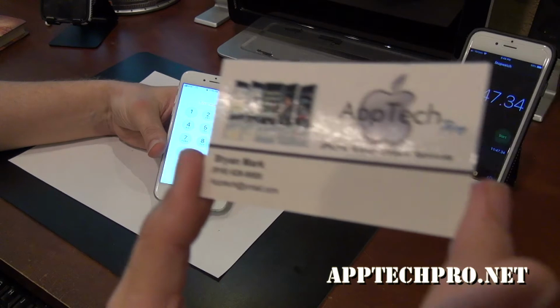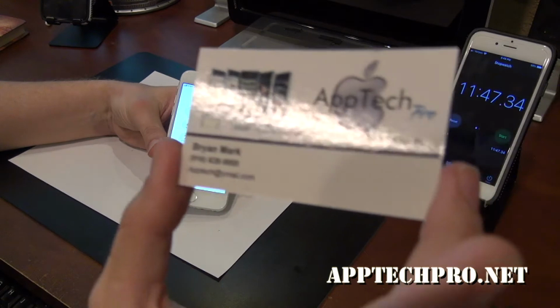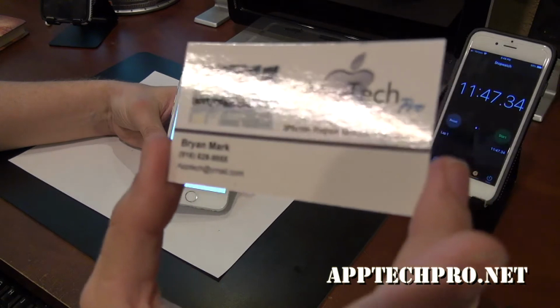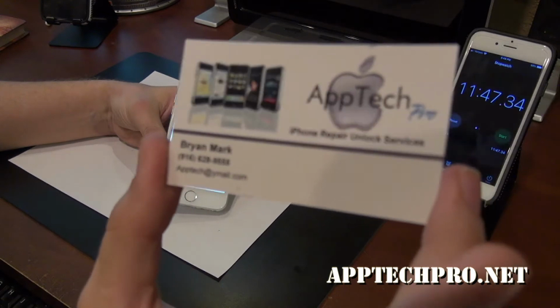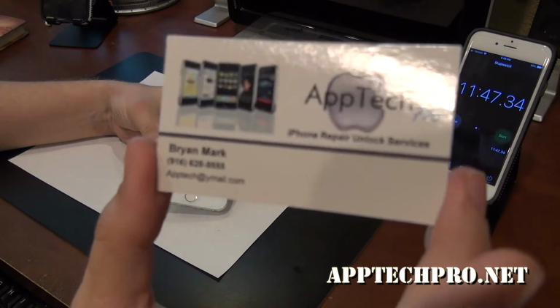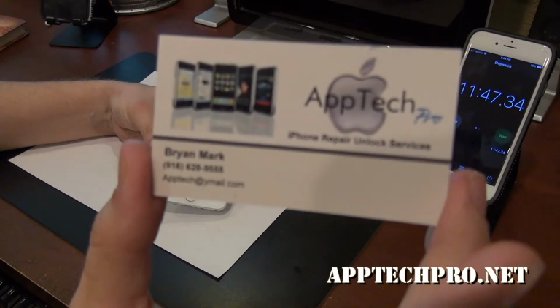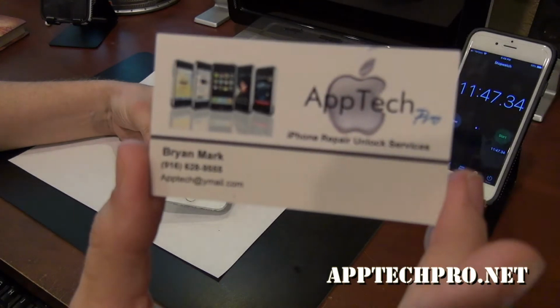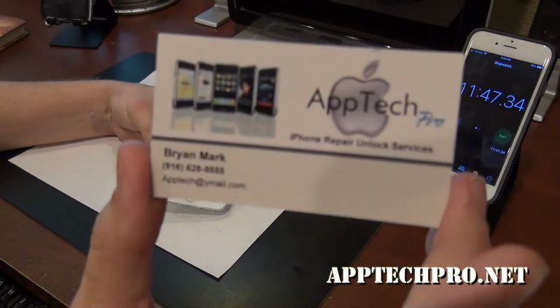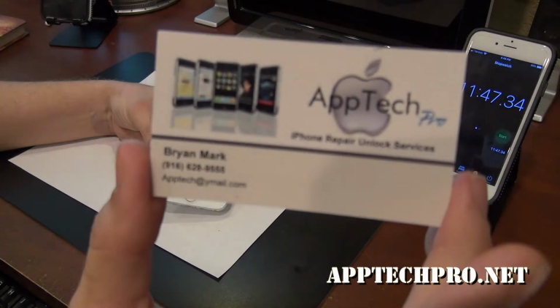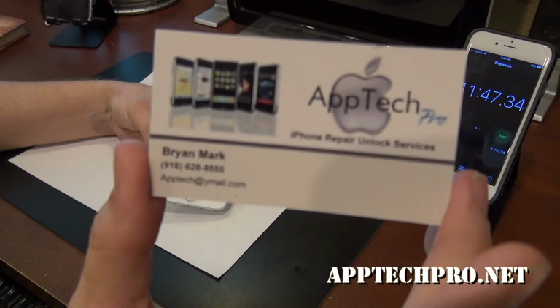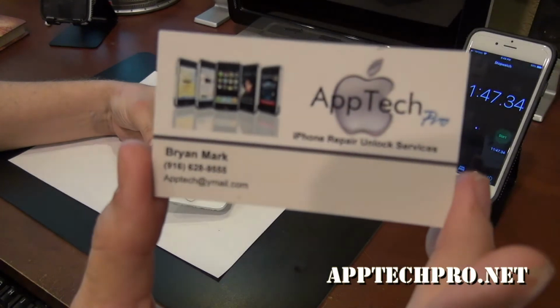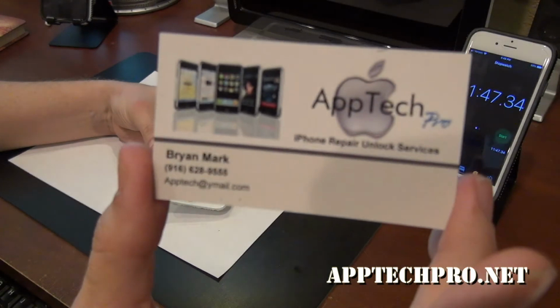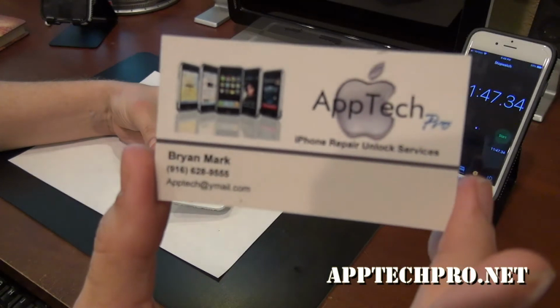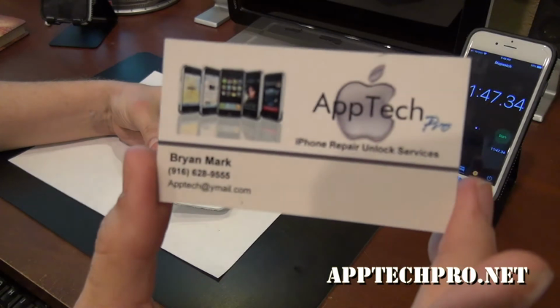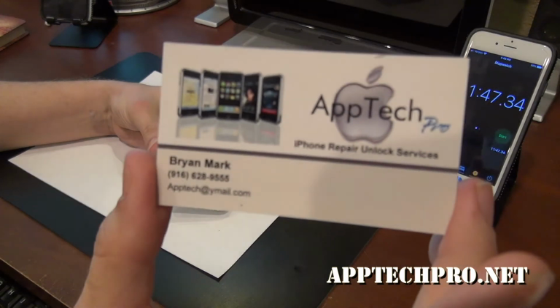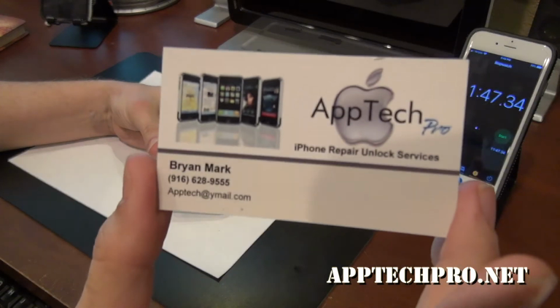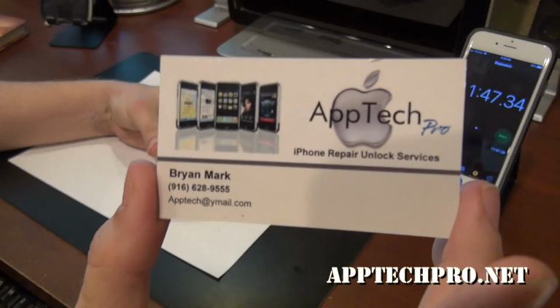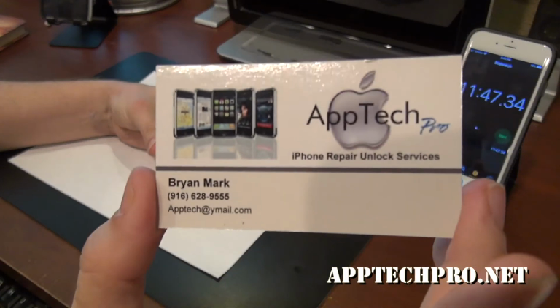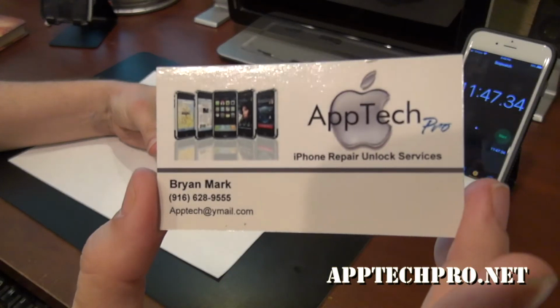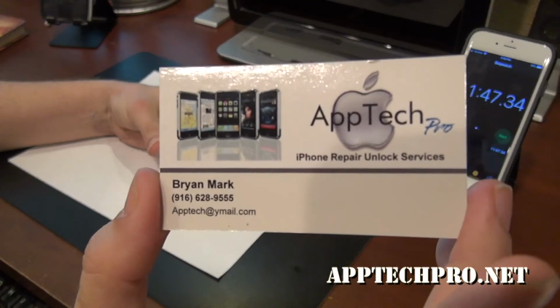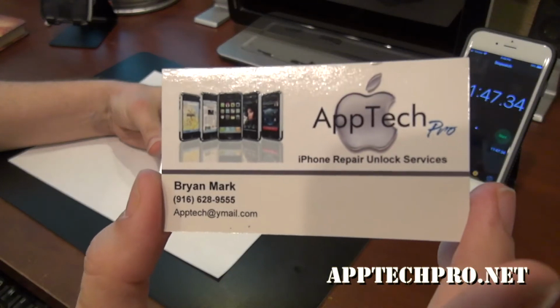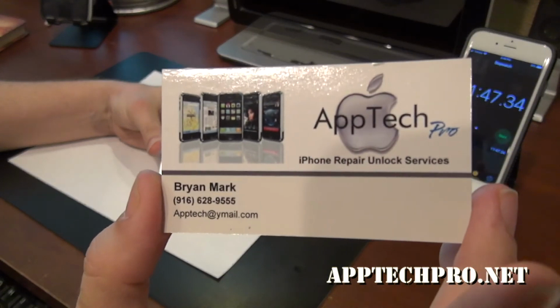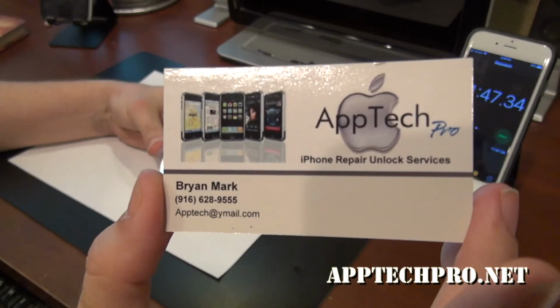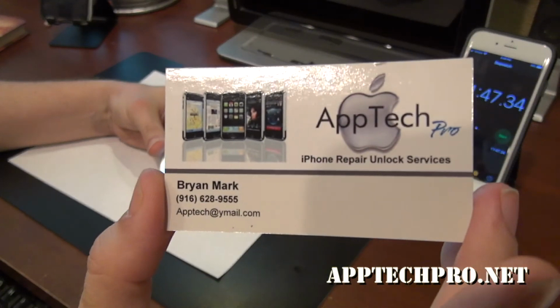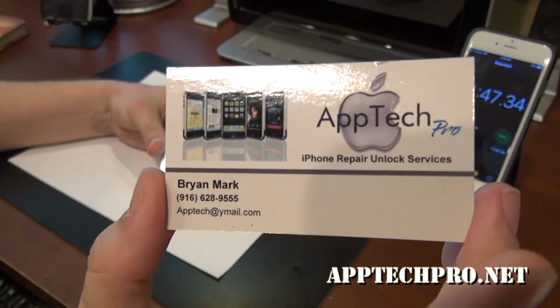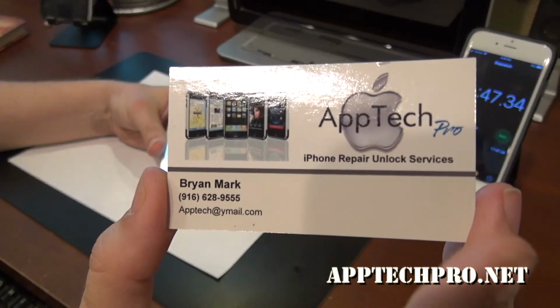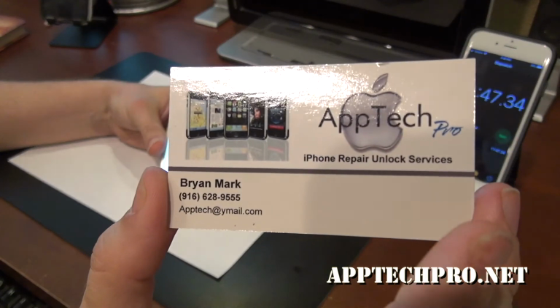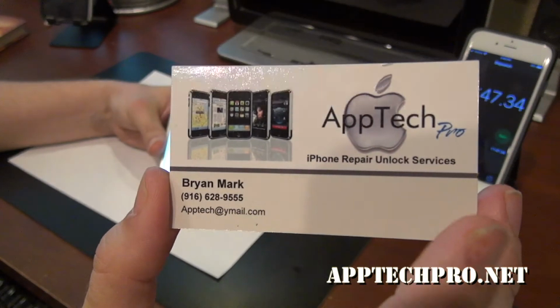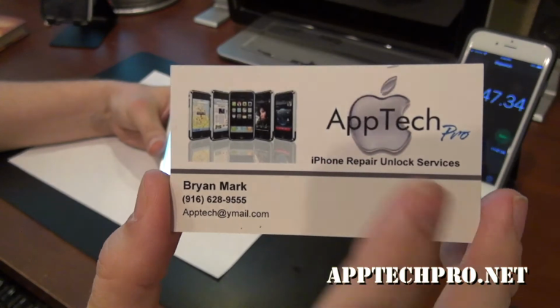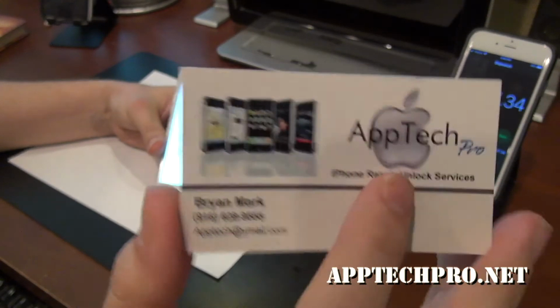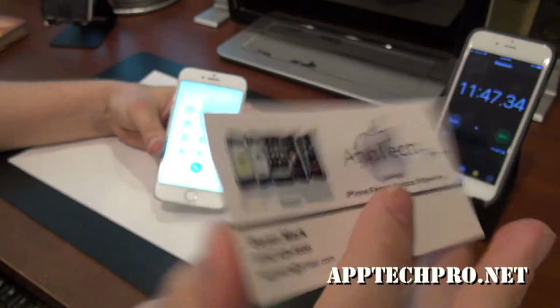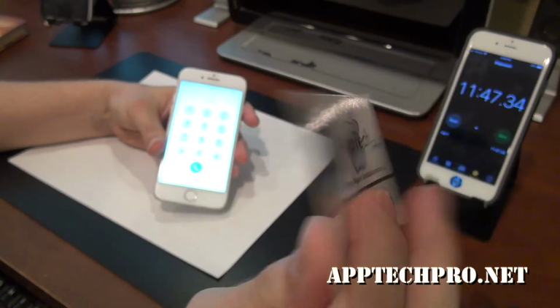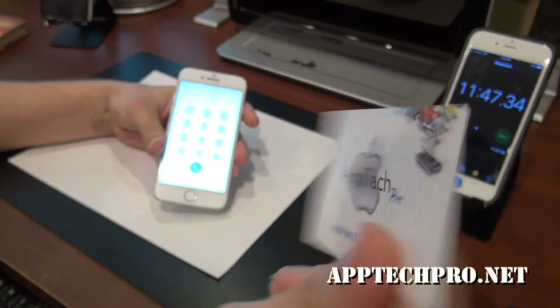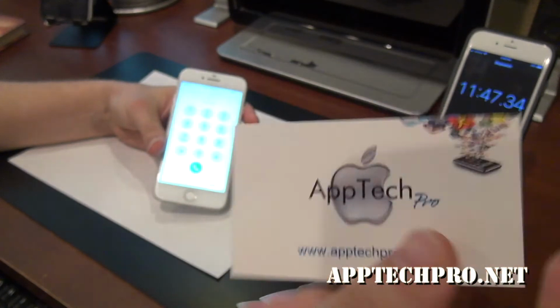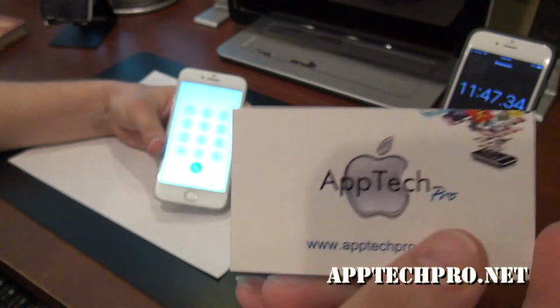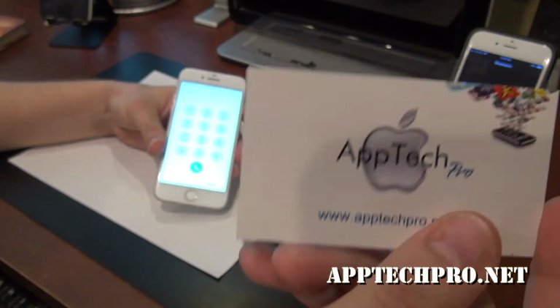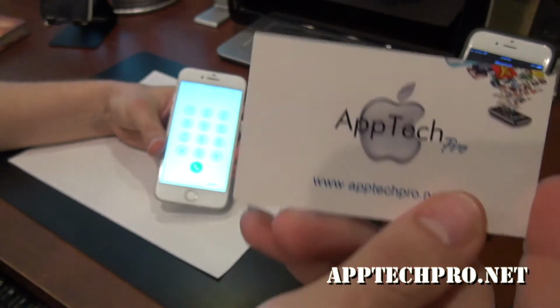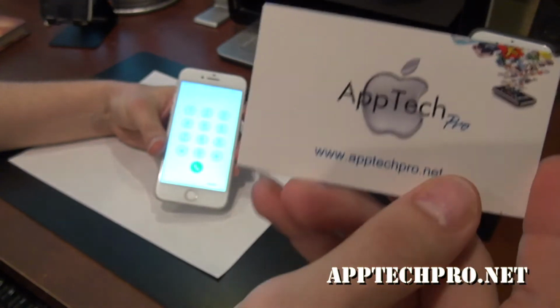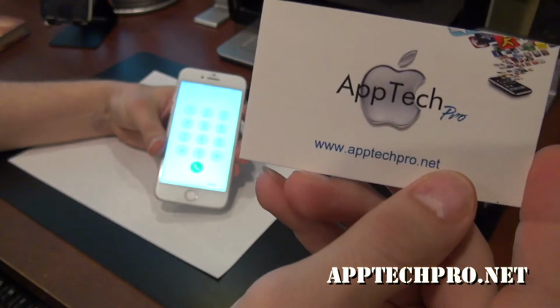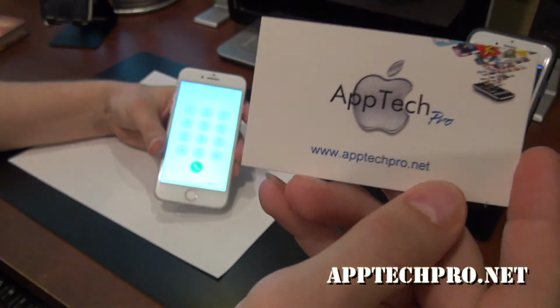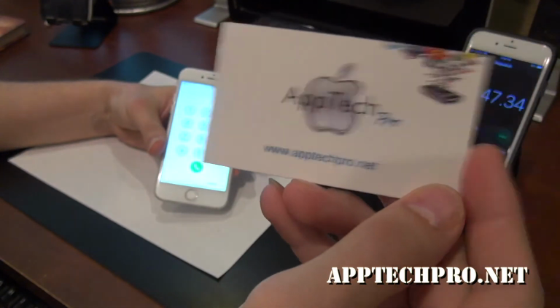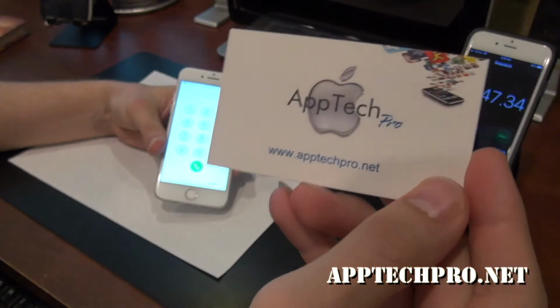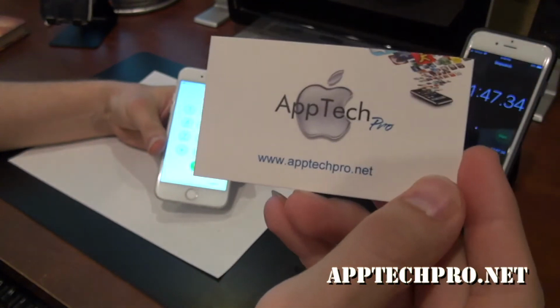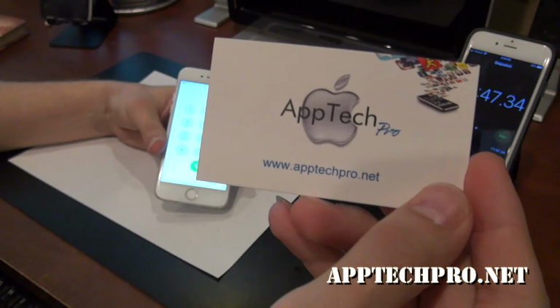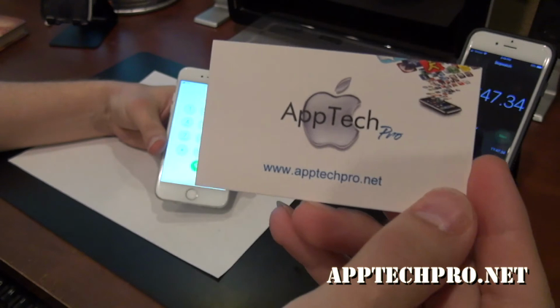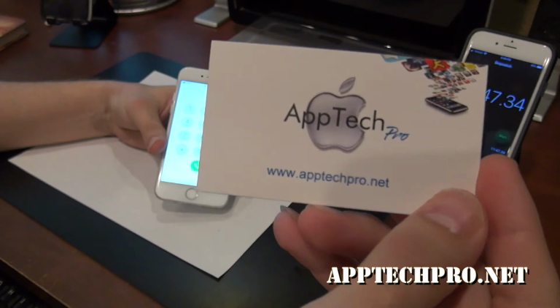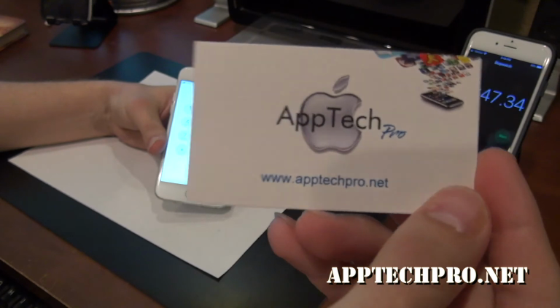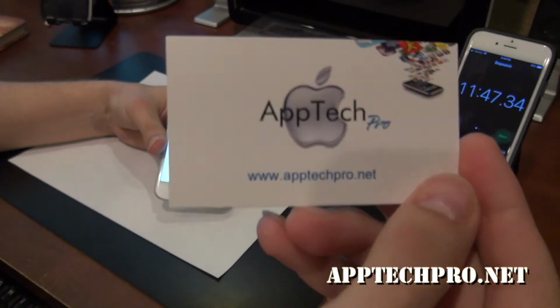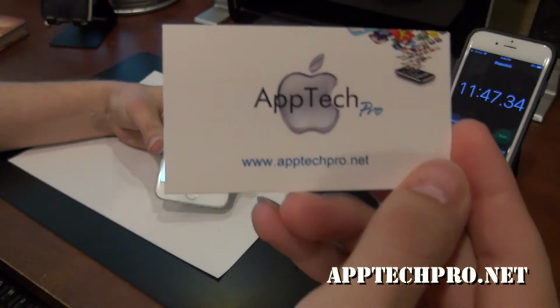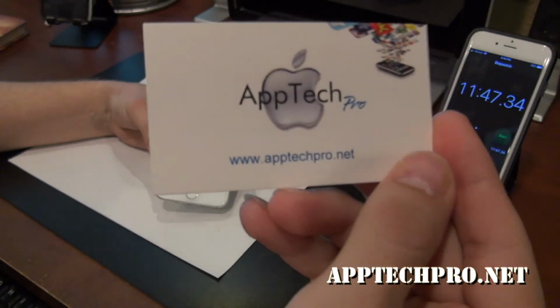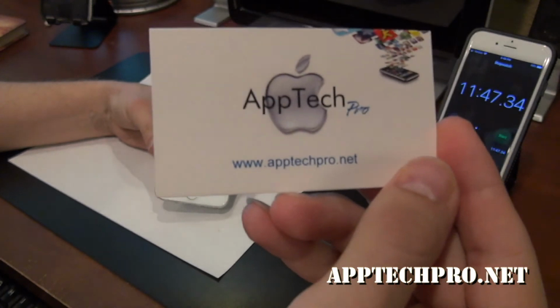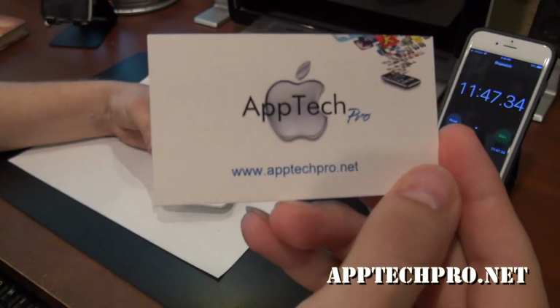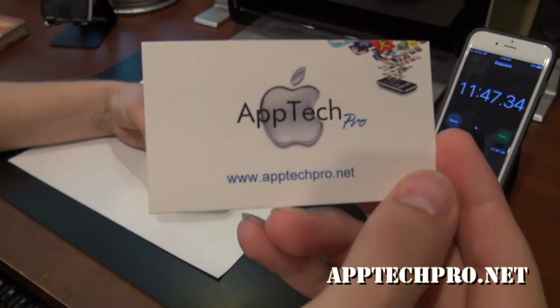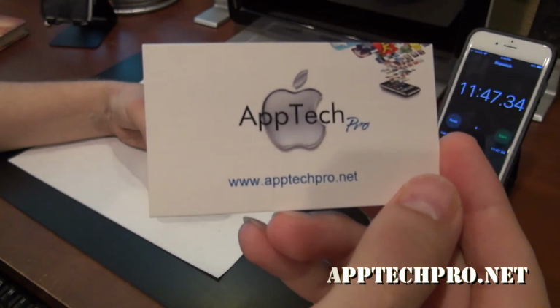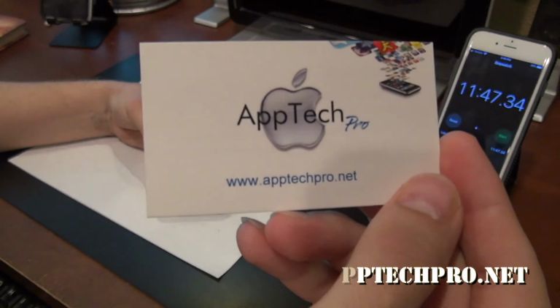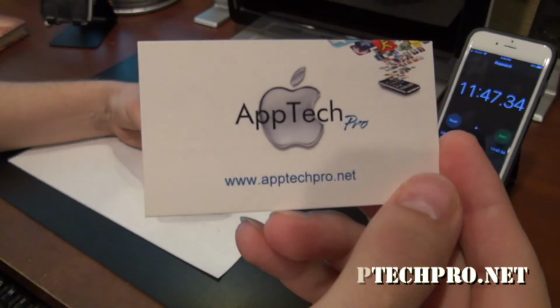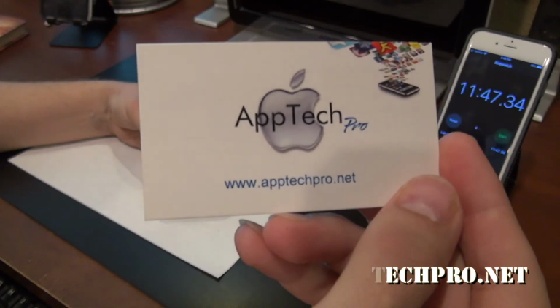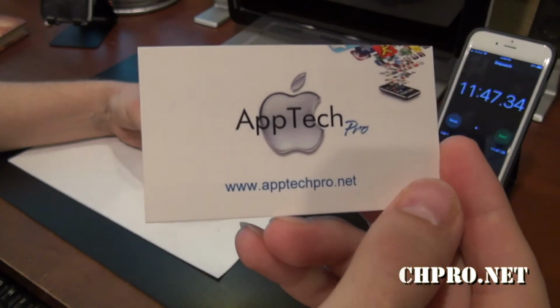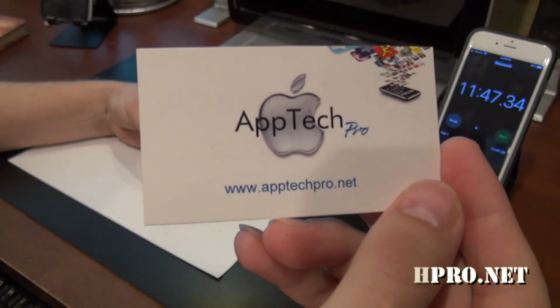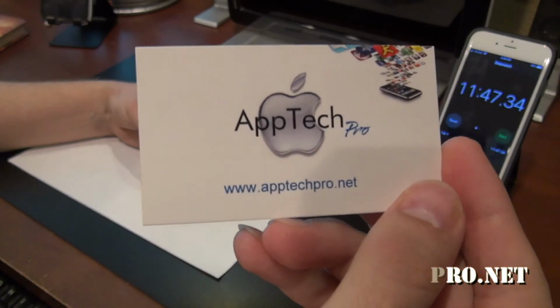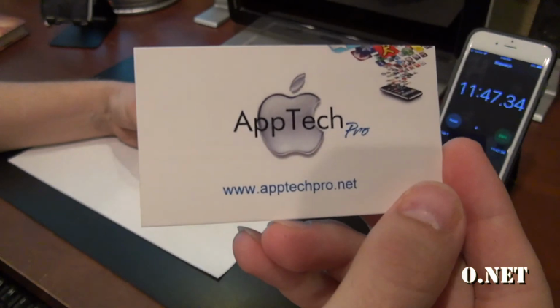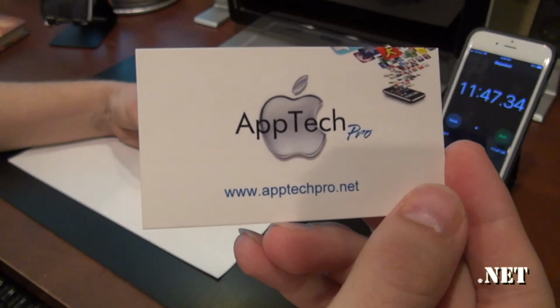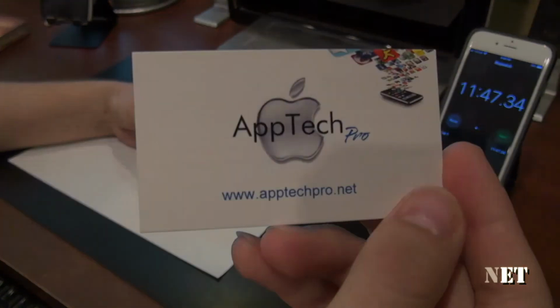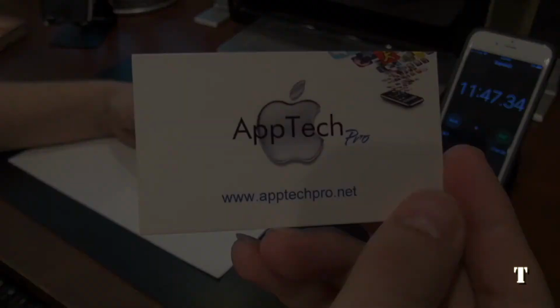We truly appreciate it. And thank you to all our customers. Thank you for watching the video. And until next time, I will see you guys soon. Thanks again.